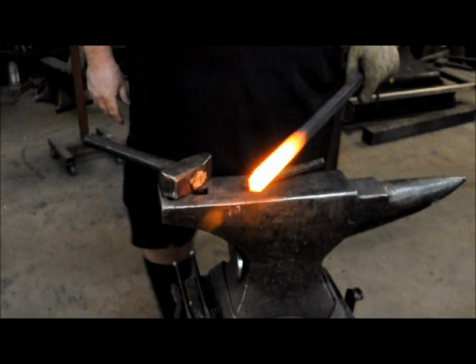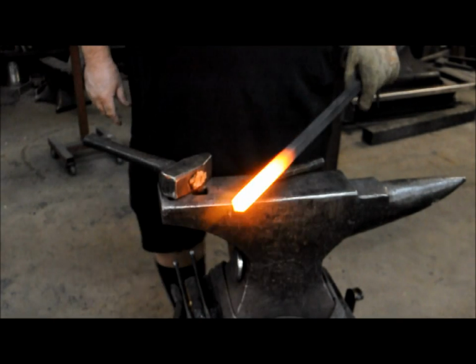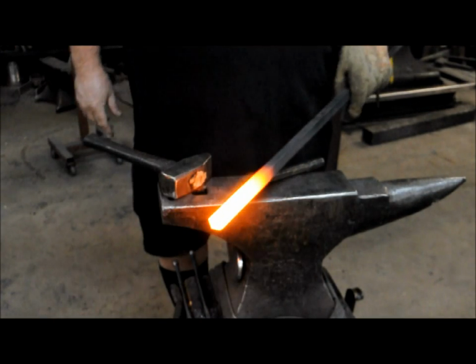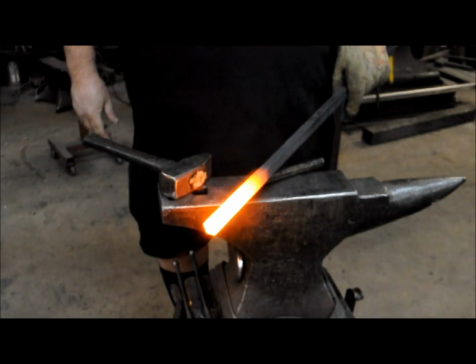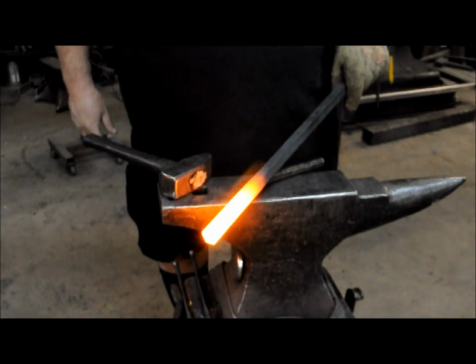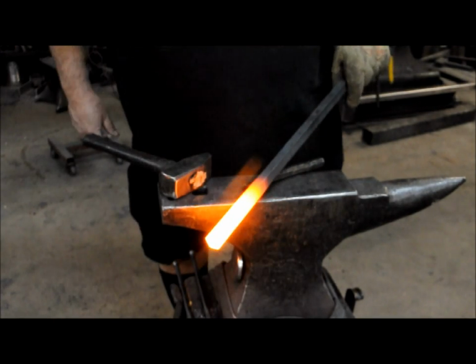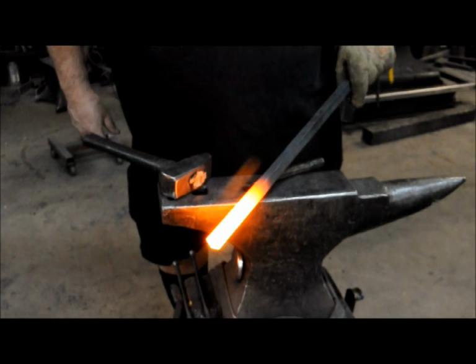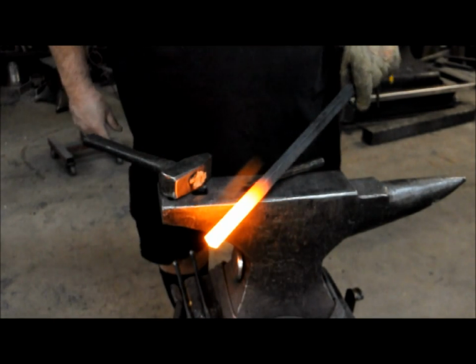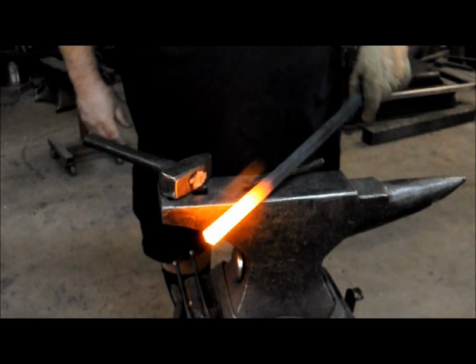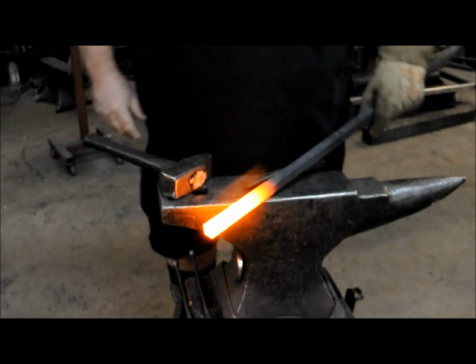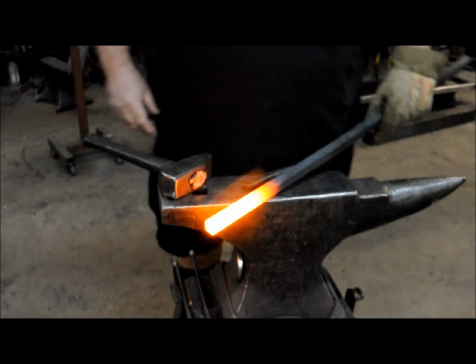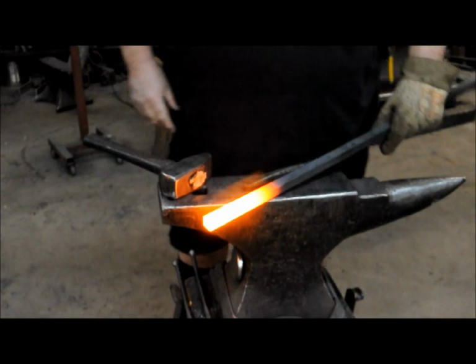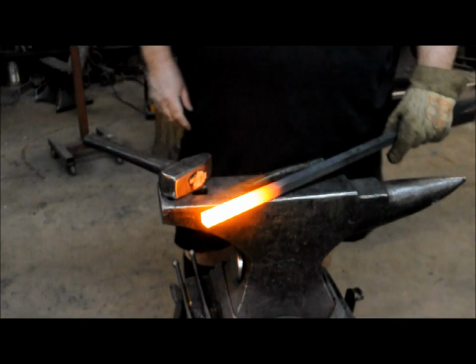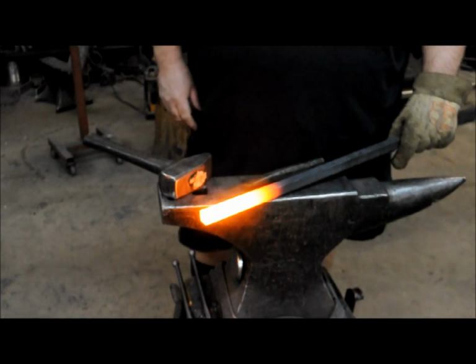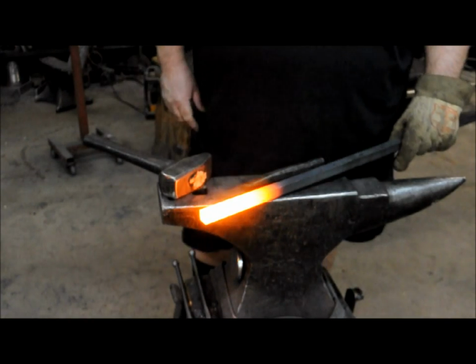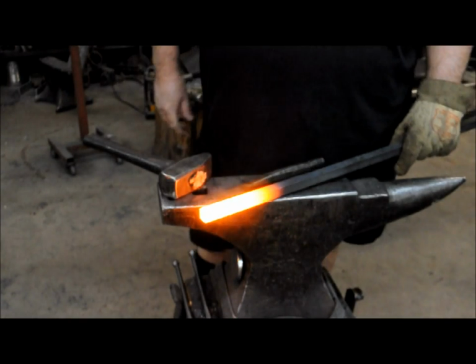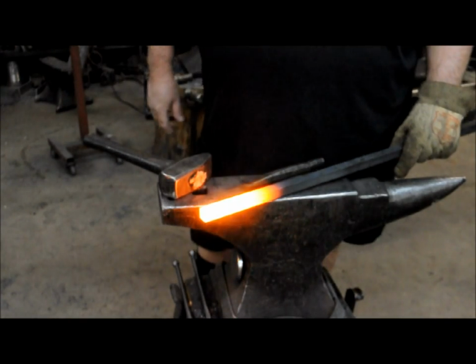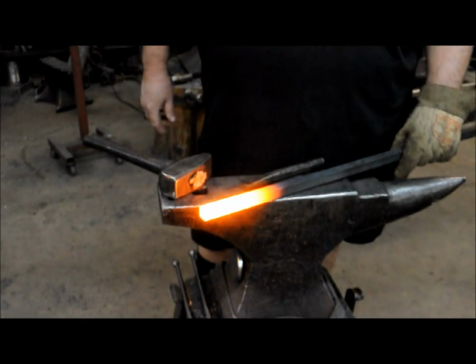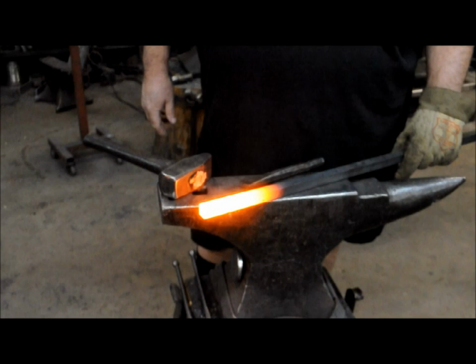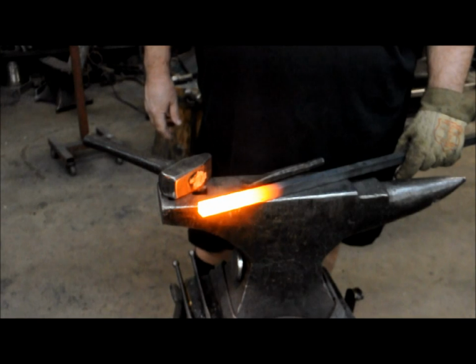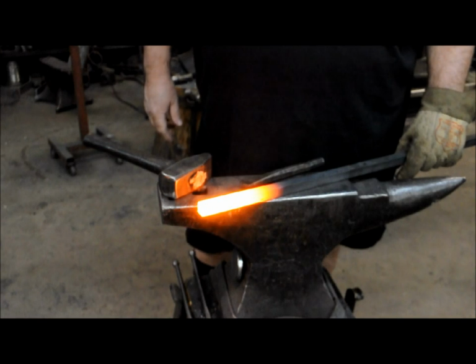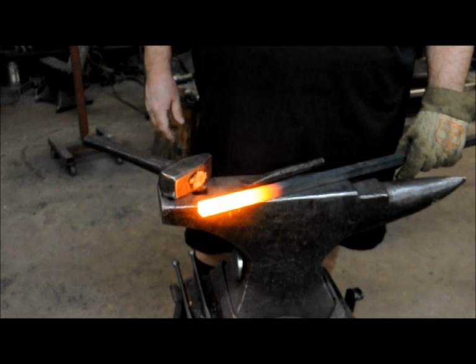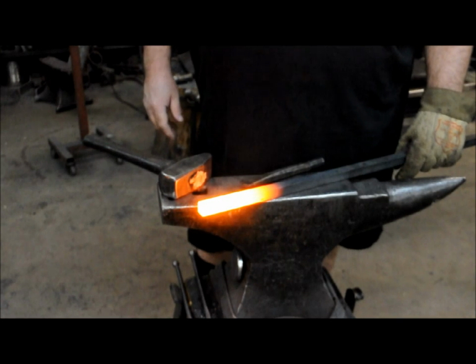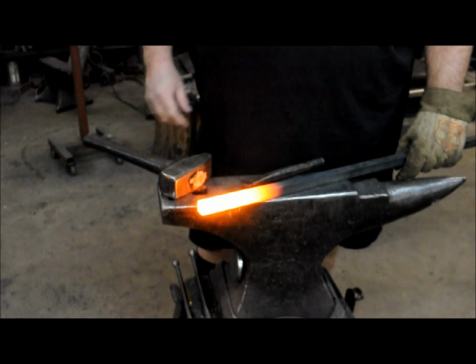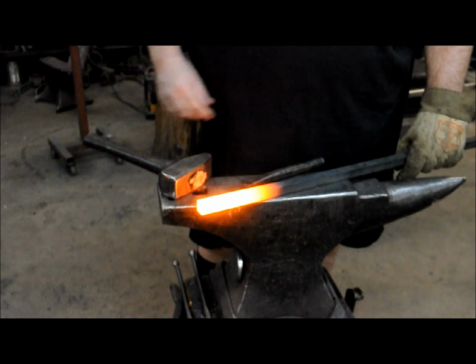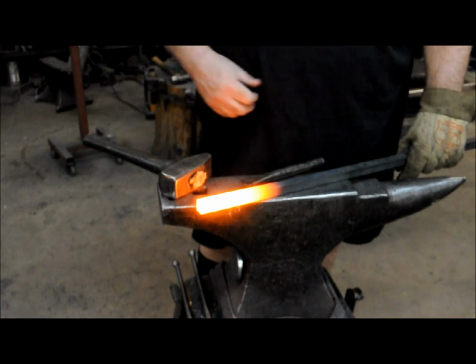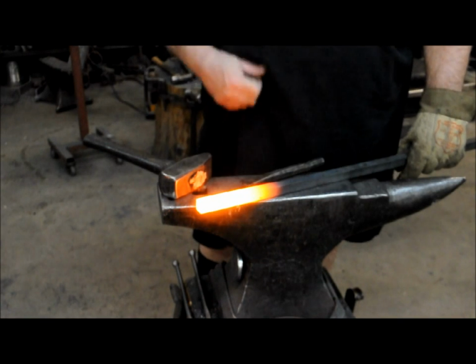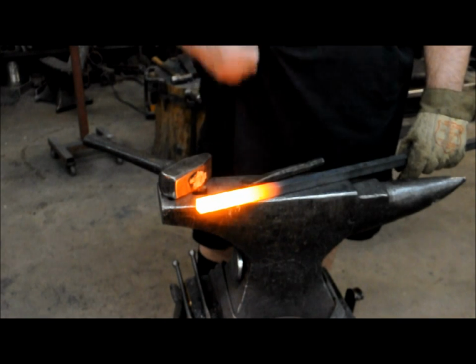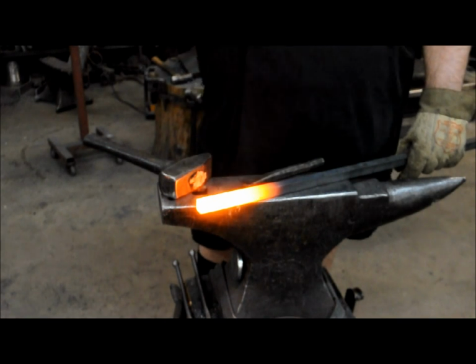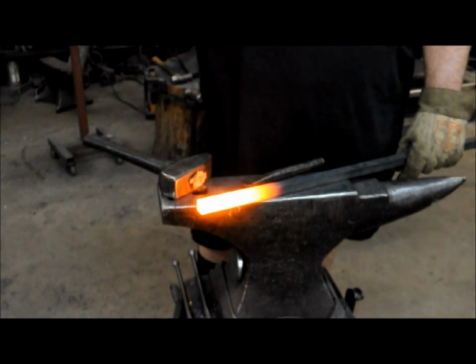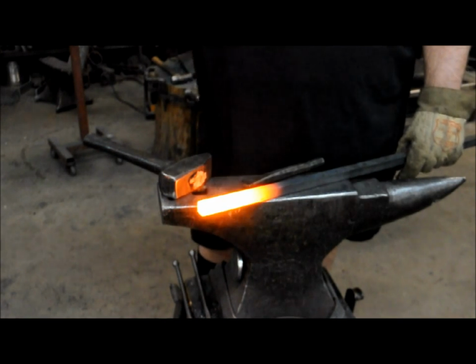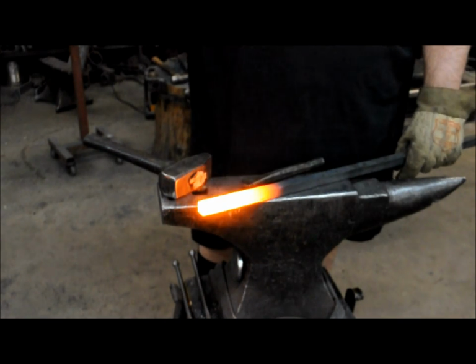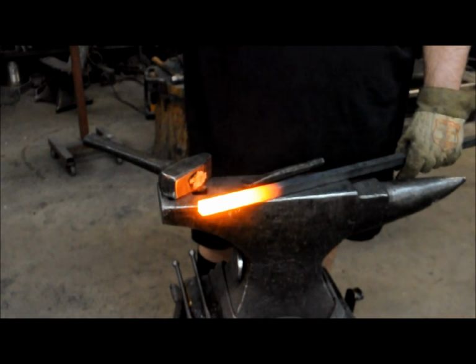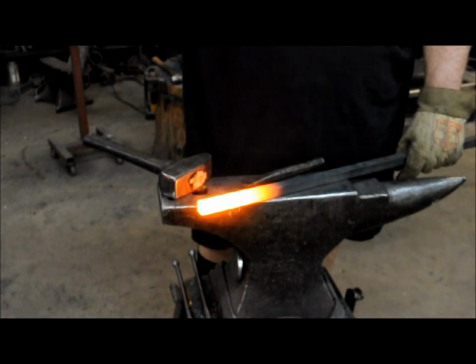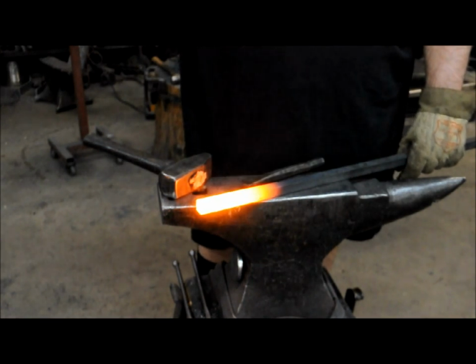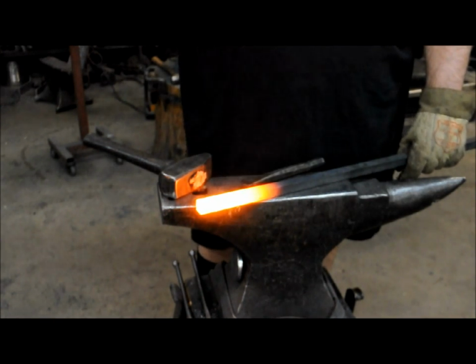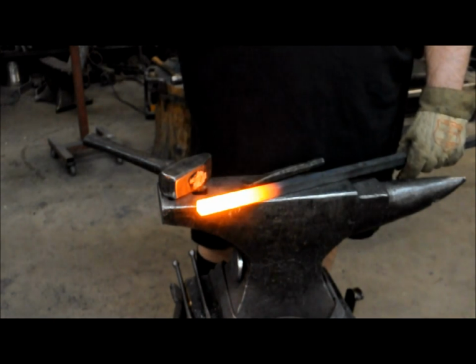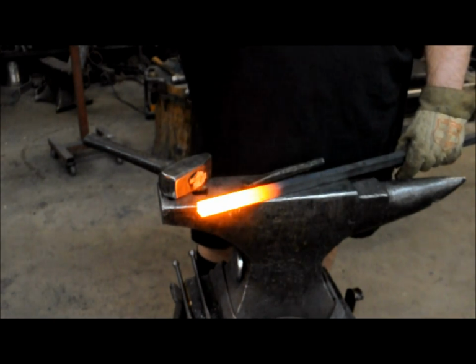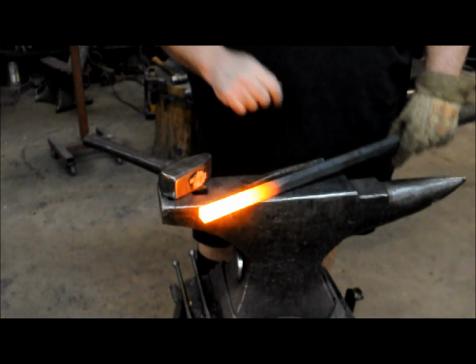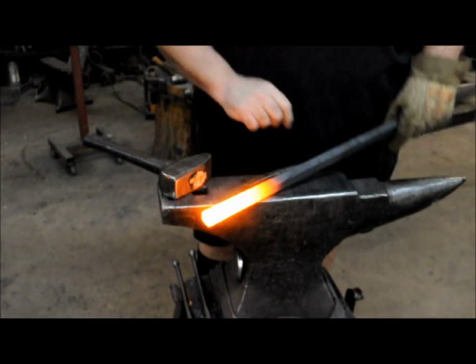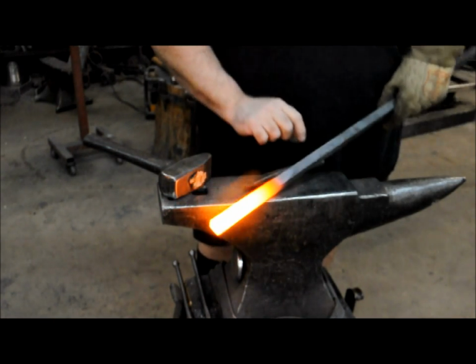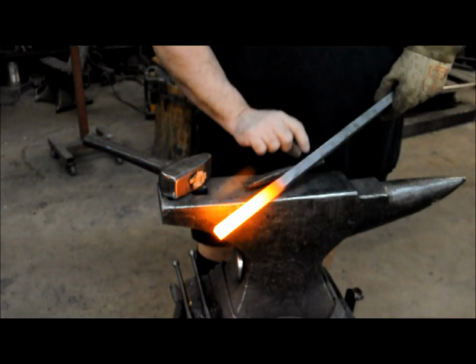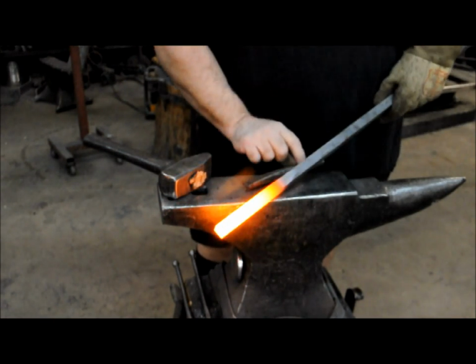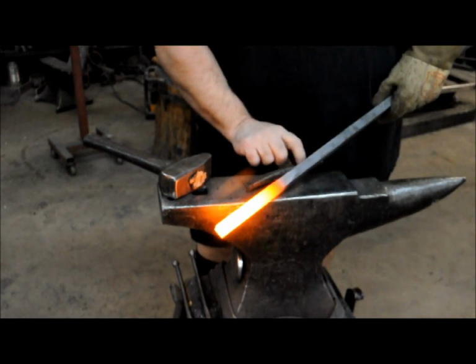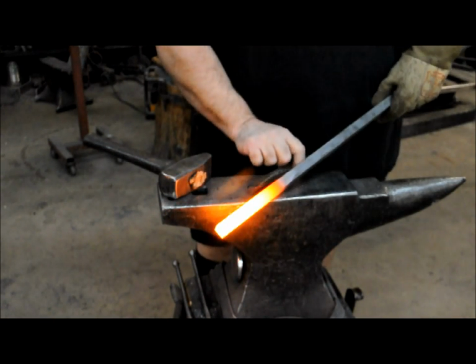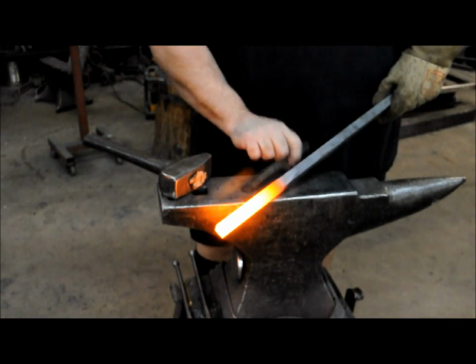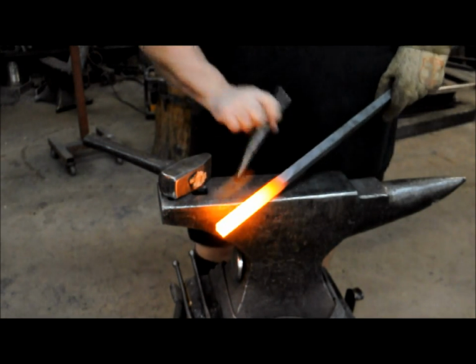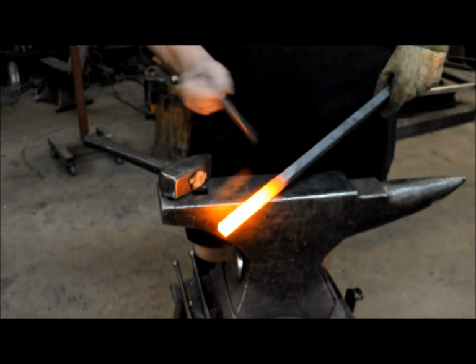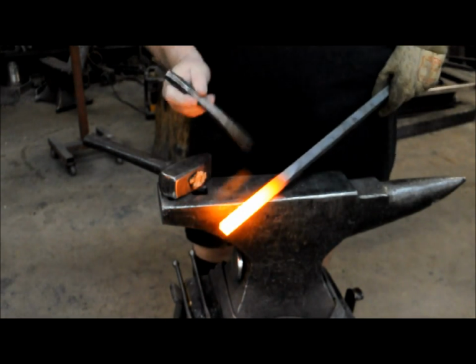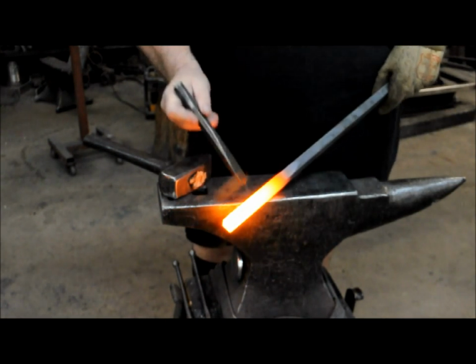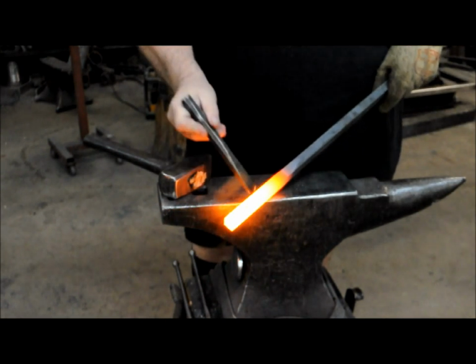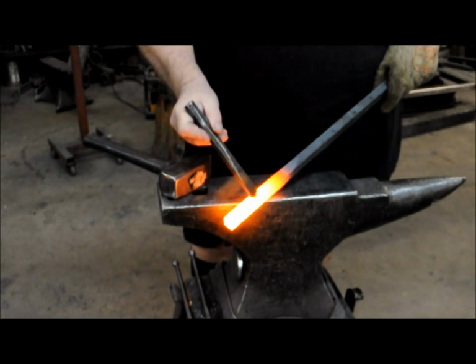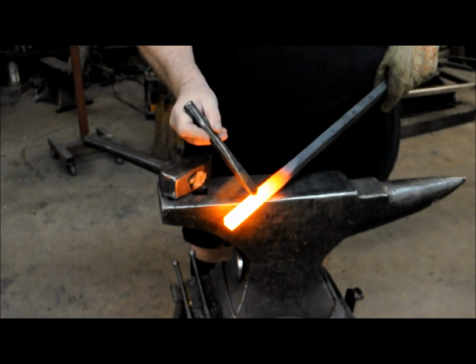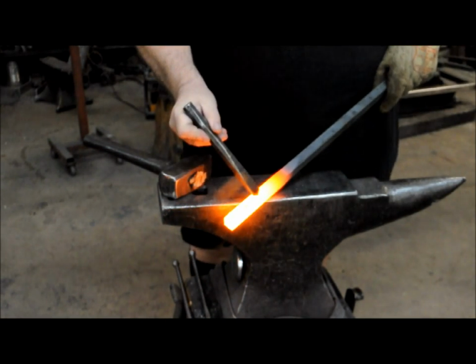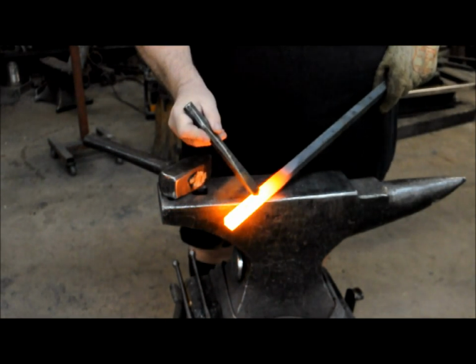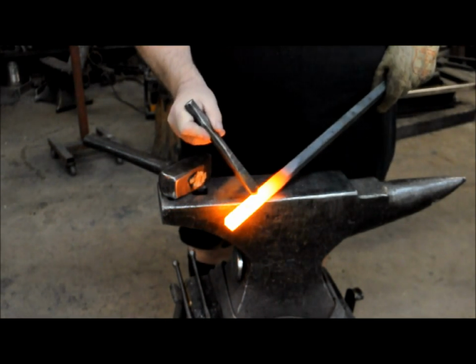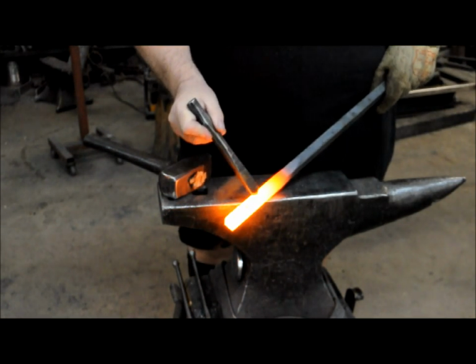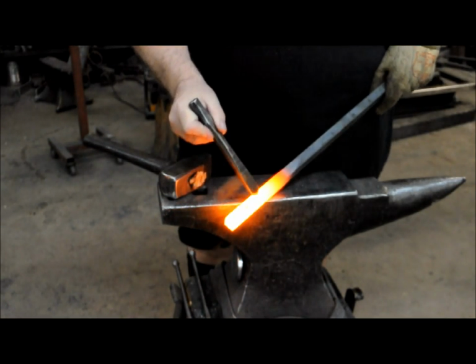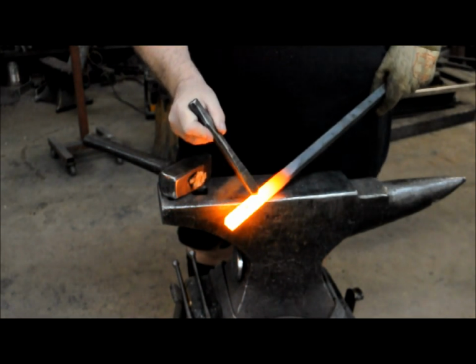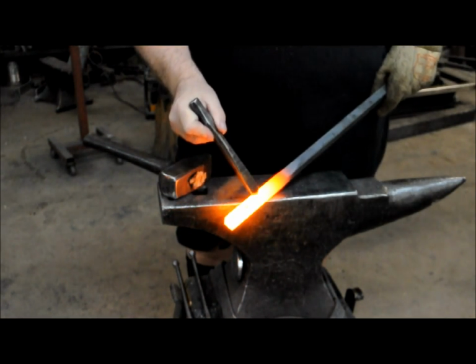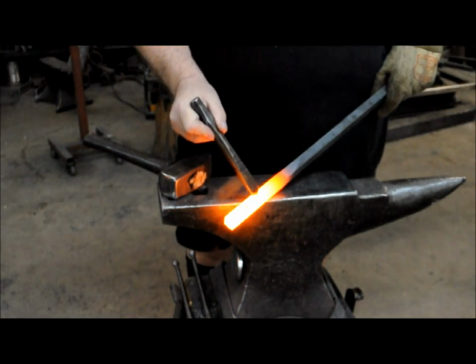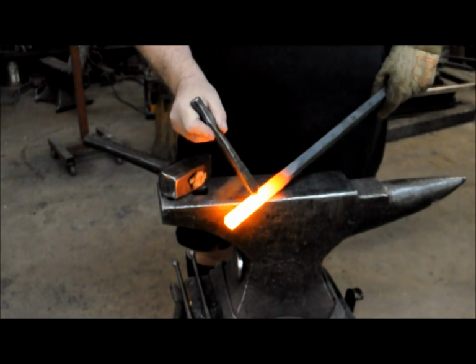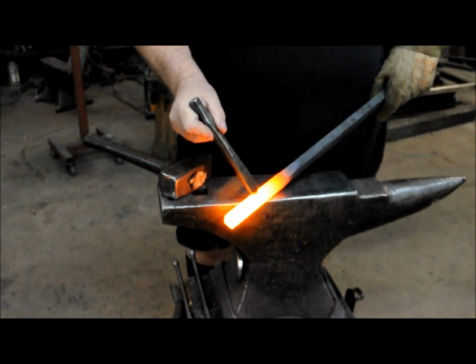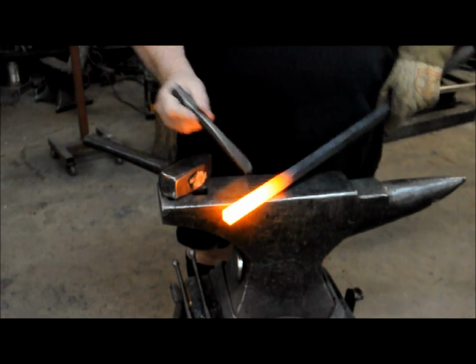We're going to hot punch a three-quarter inch square hole through a three-quarter inch square bar. First, I drill a small pilot hole.